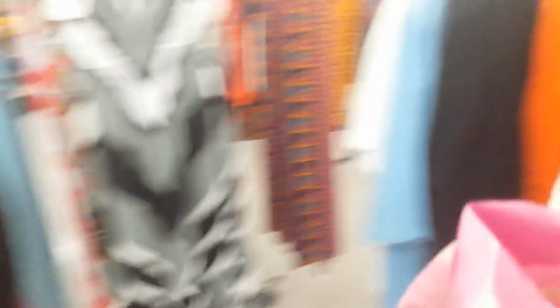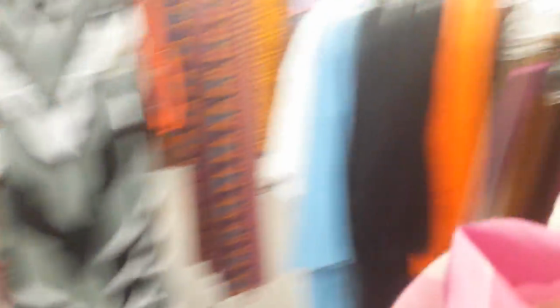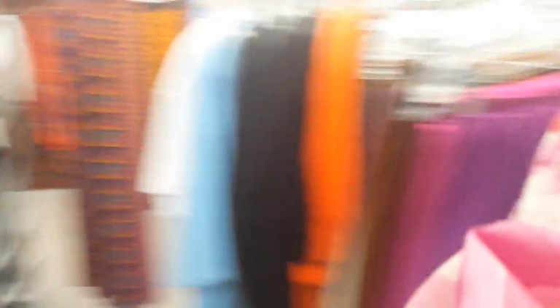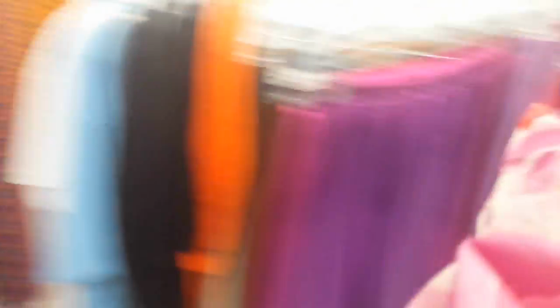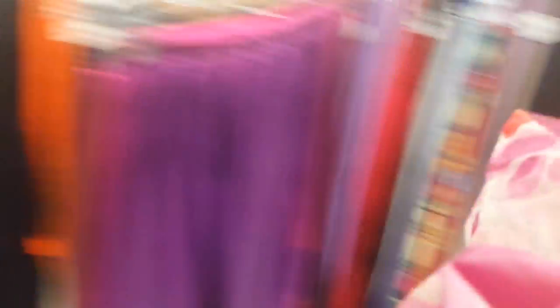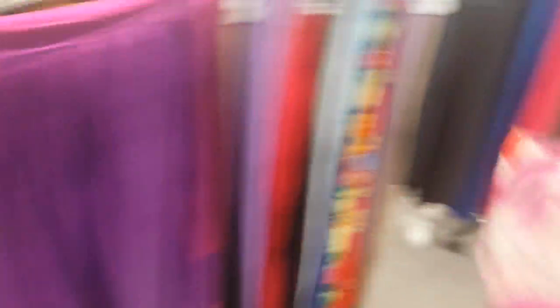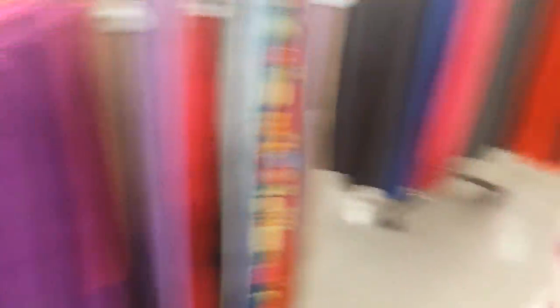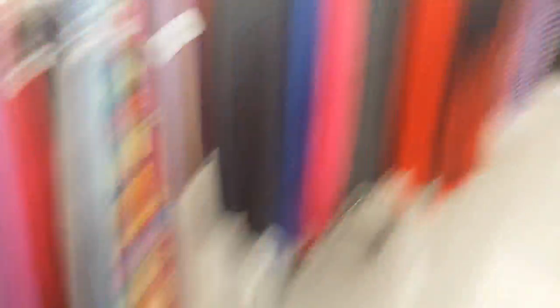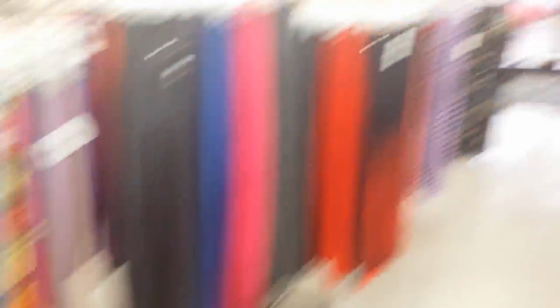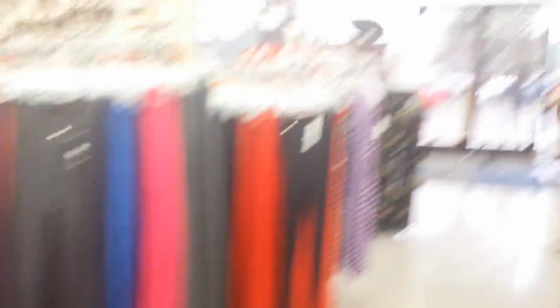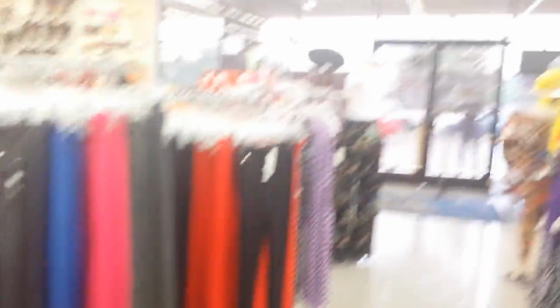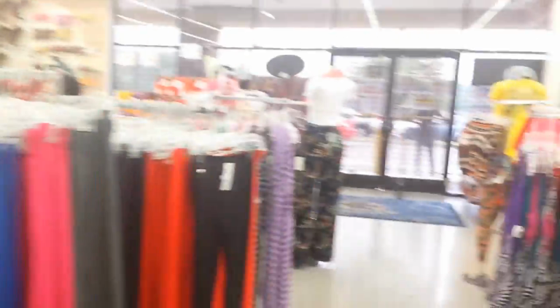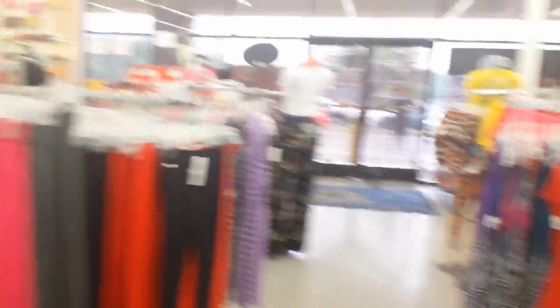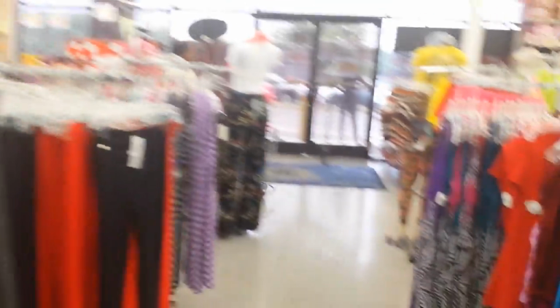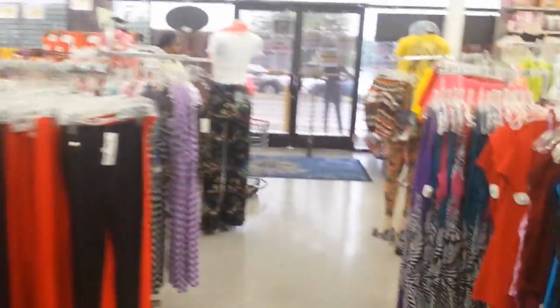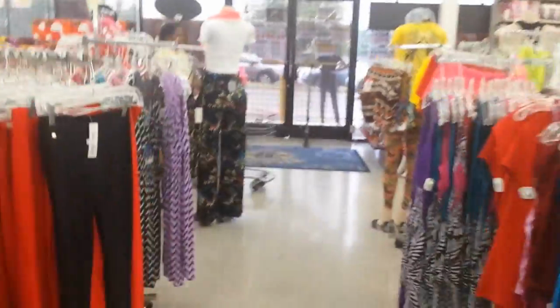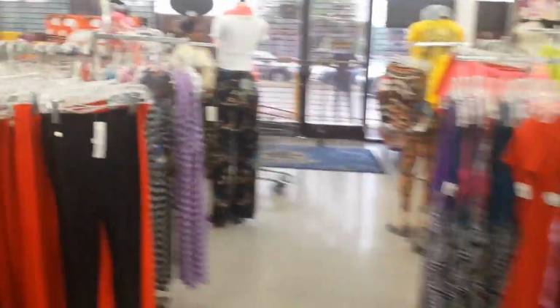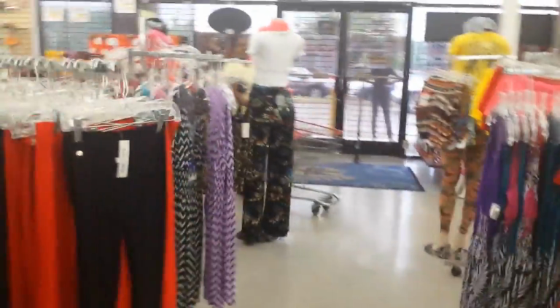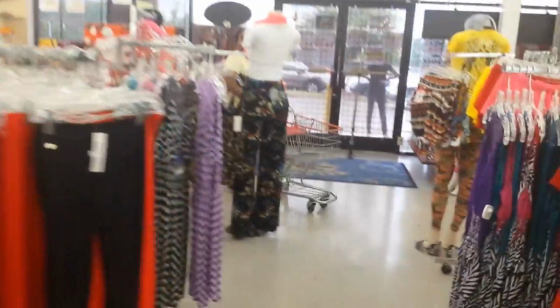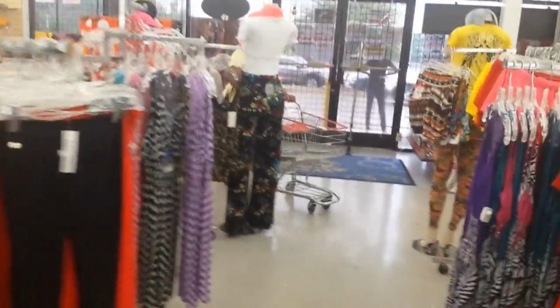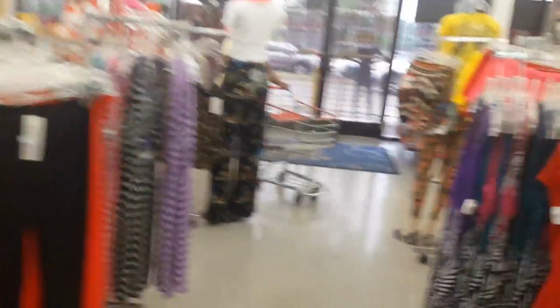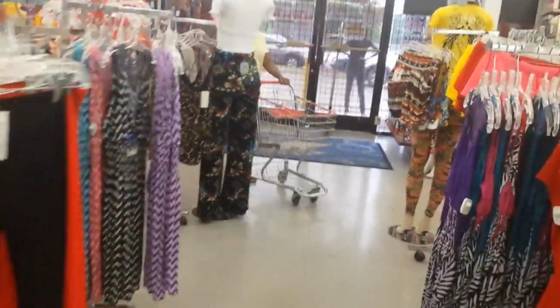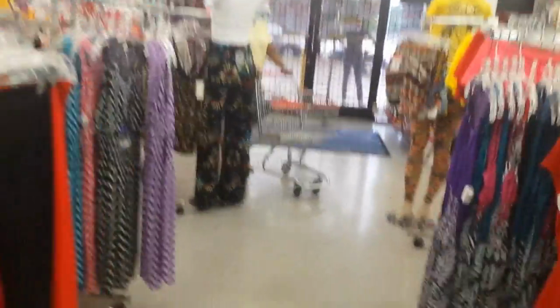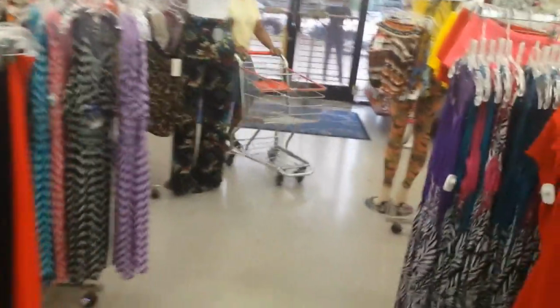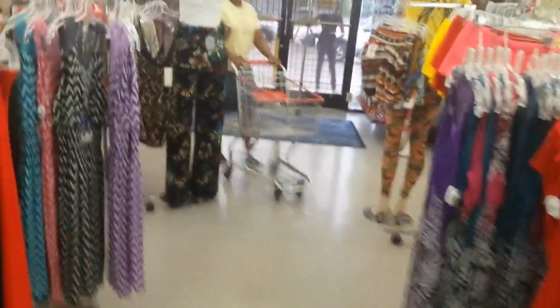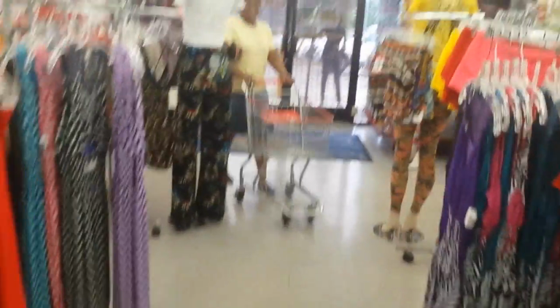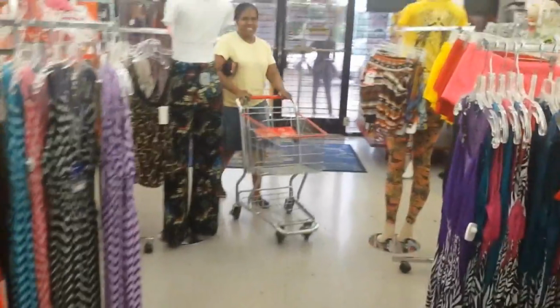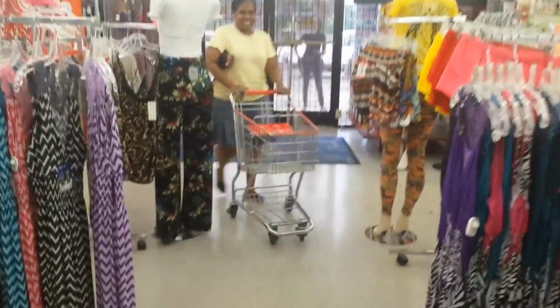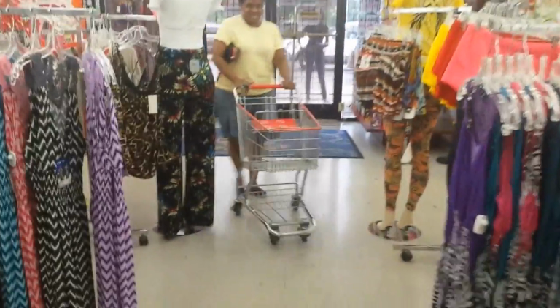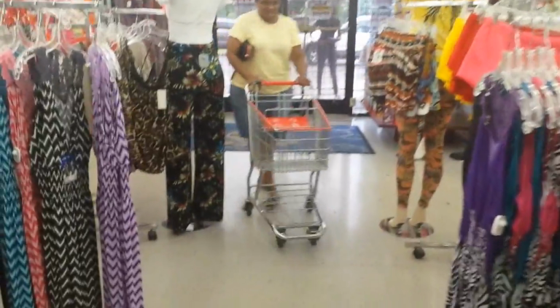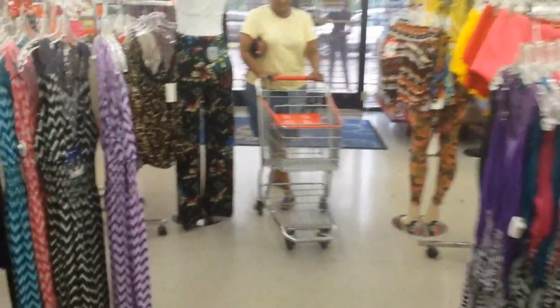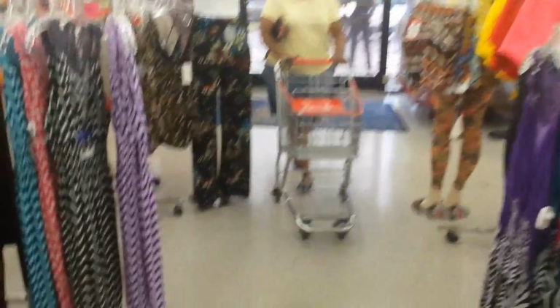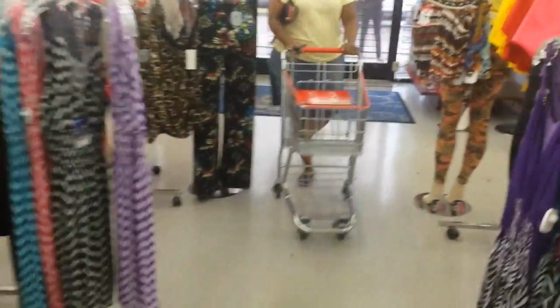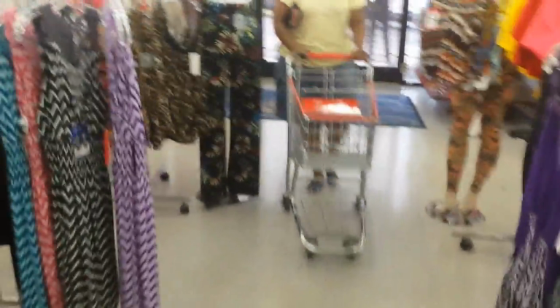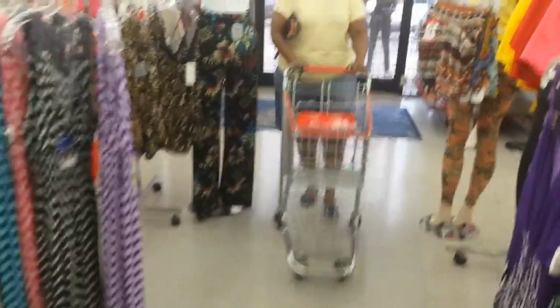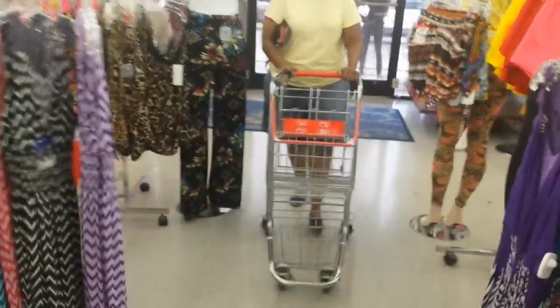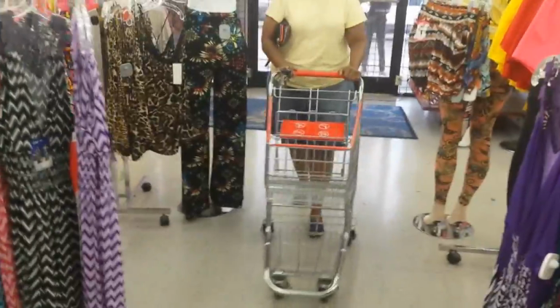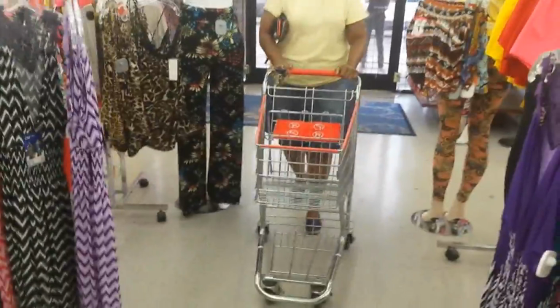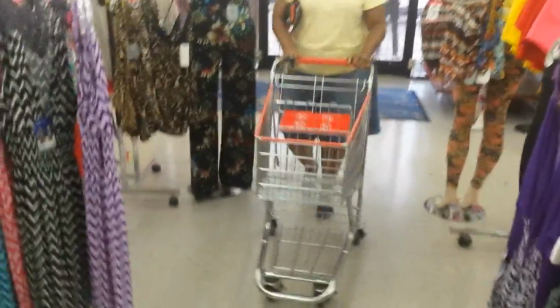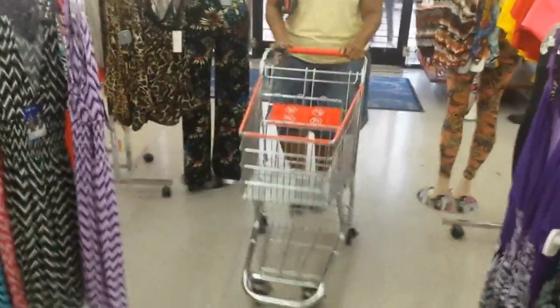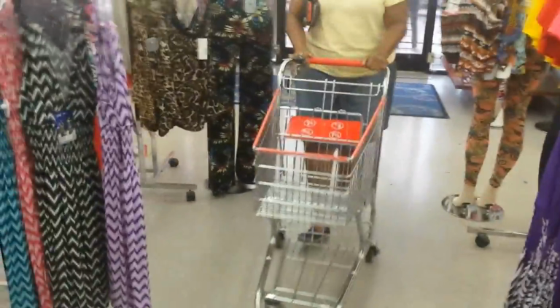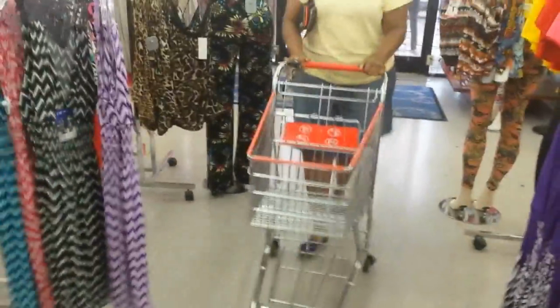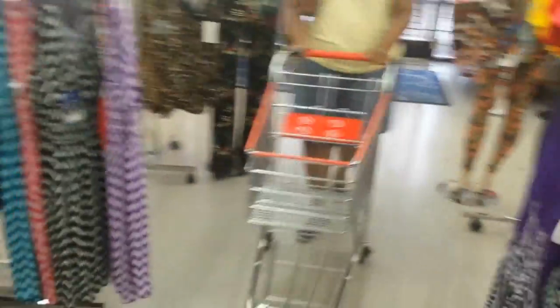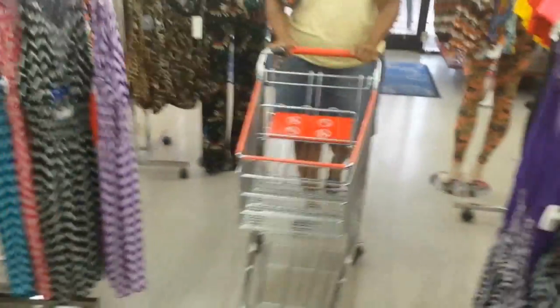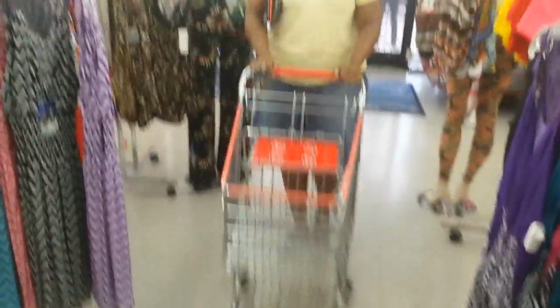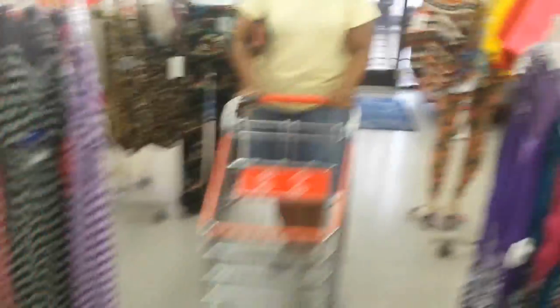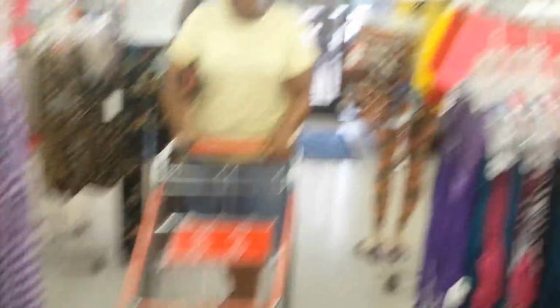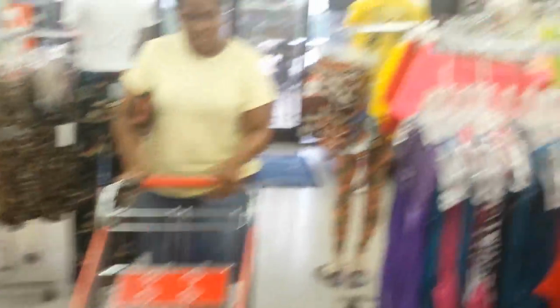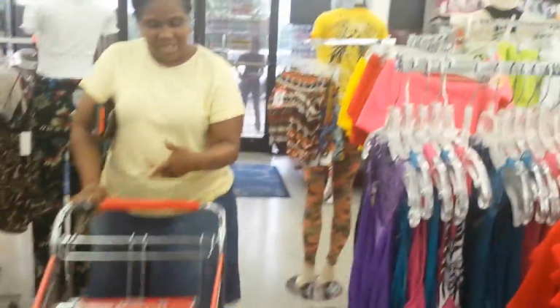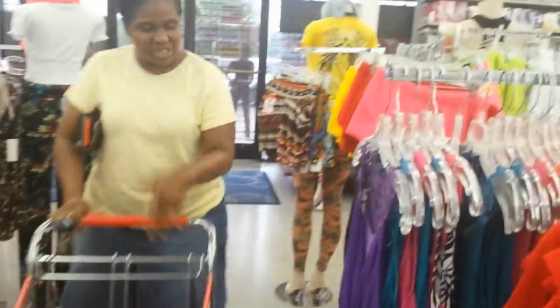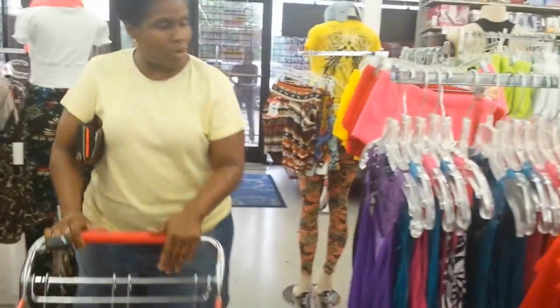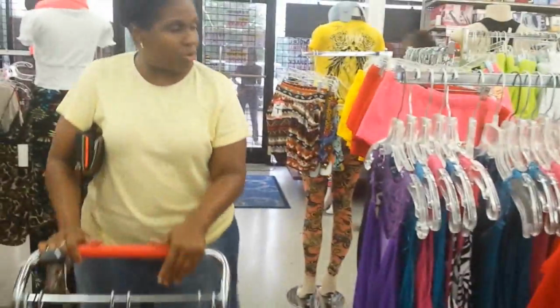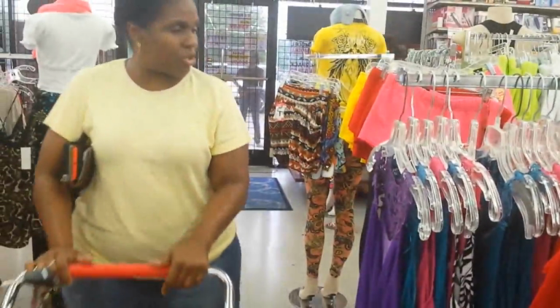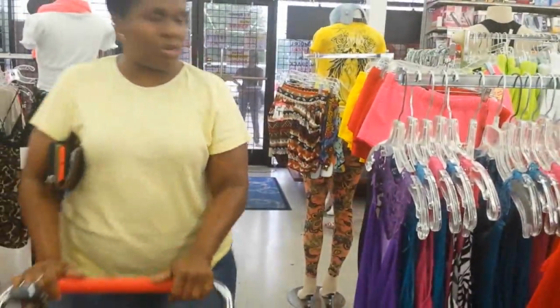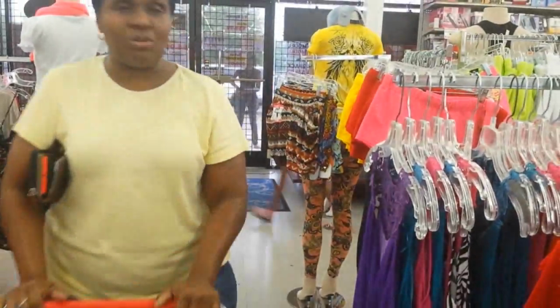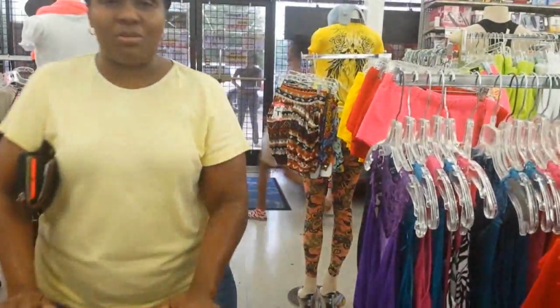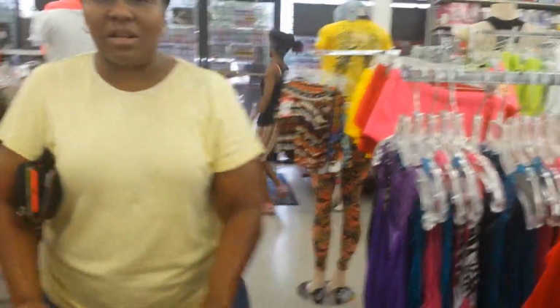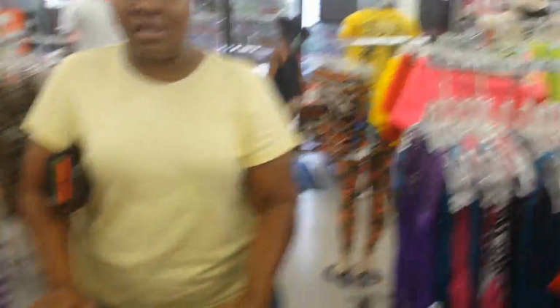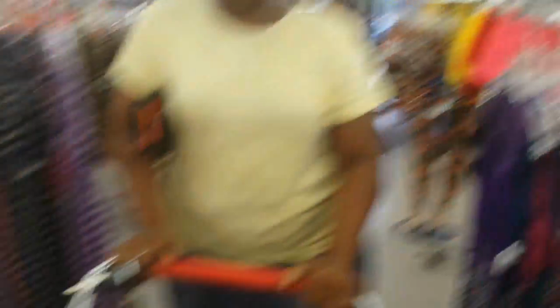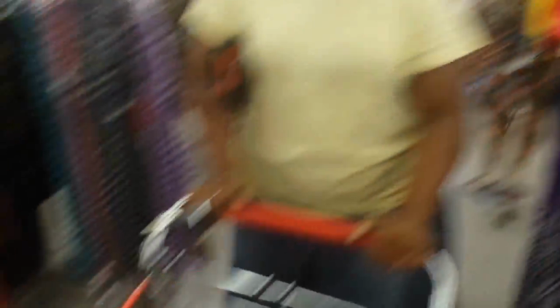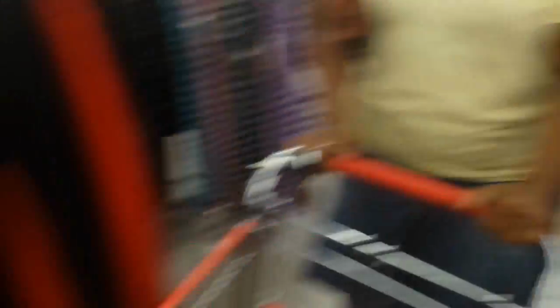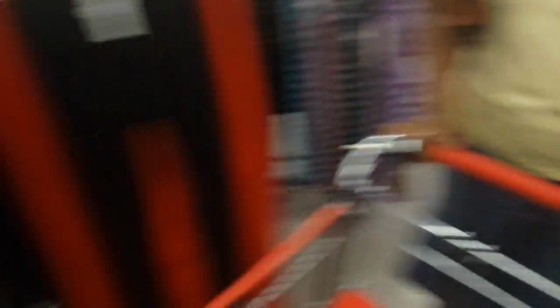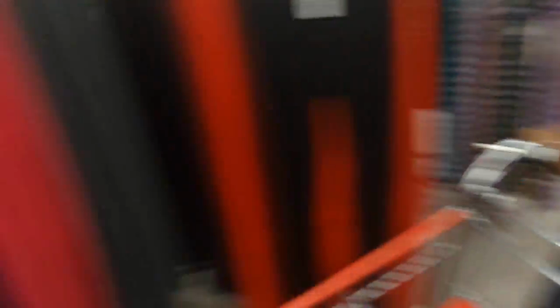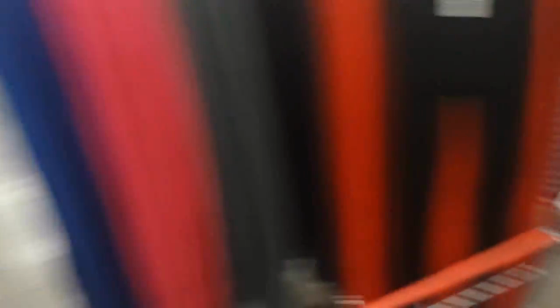My mama's trying to make me get a basket because it's cute. We don't need a basket, we're just getting a perm. Oh, look at them shorts, look at them shorts, girl.